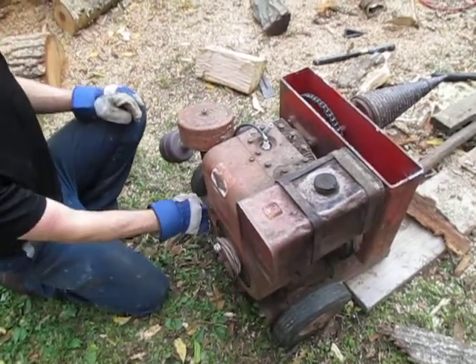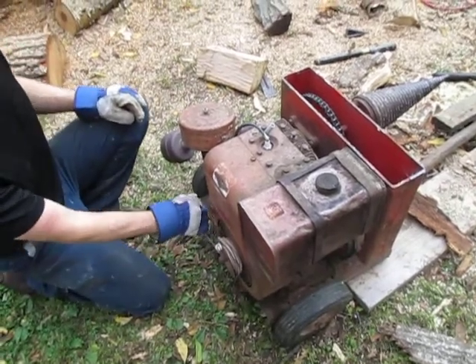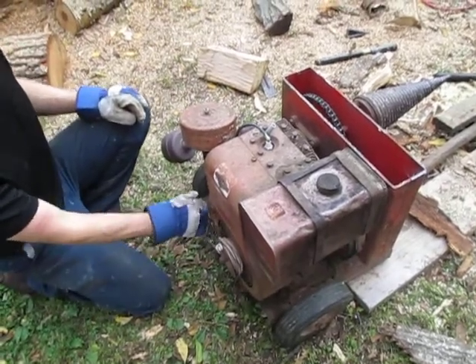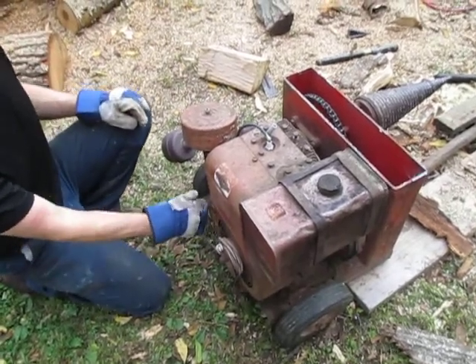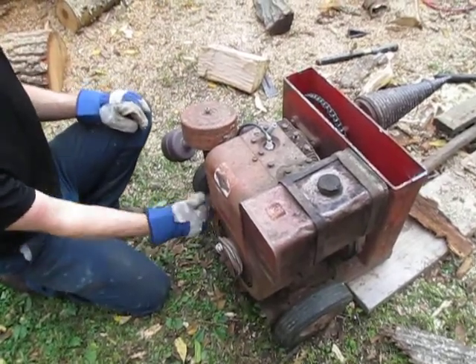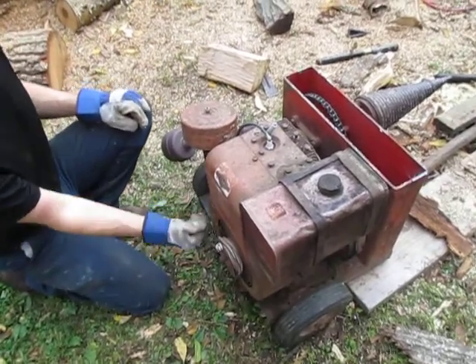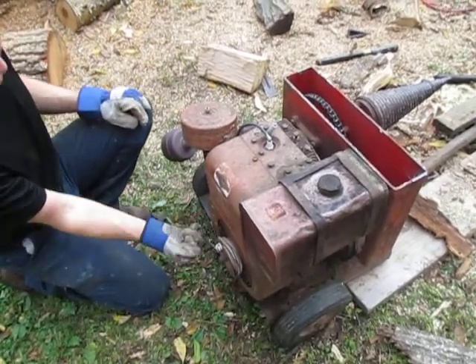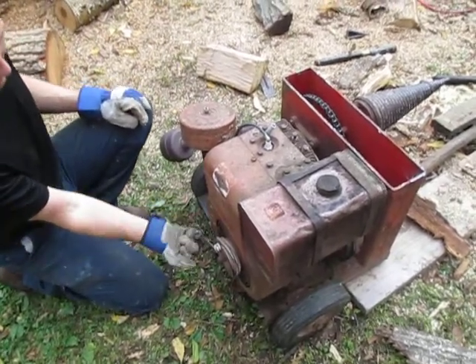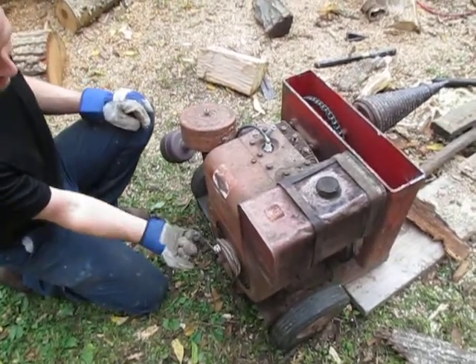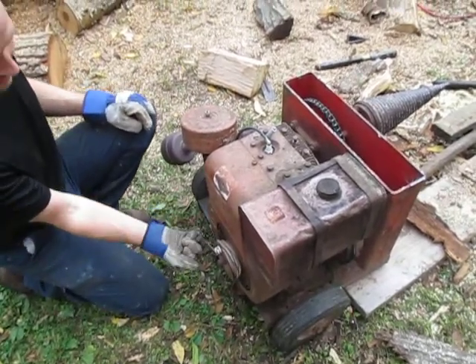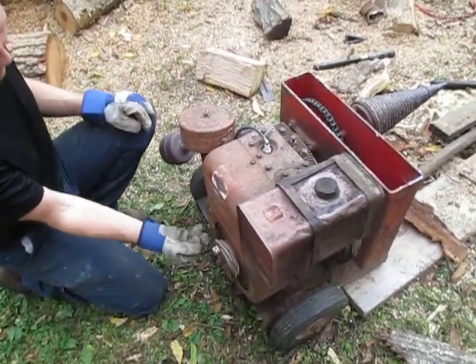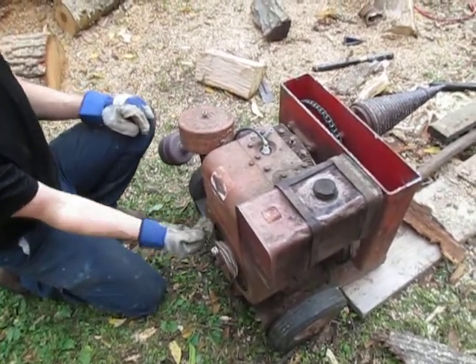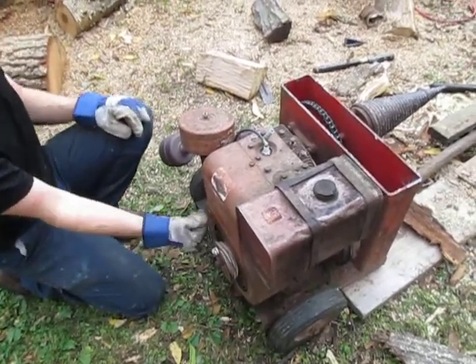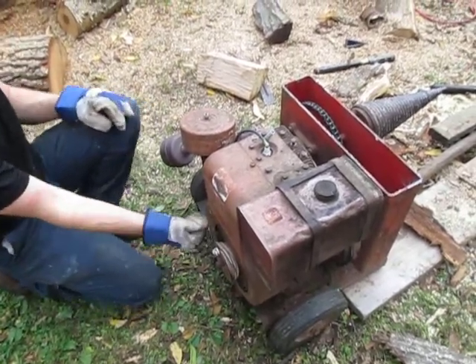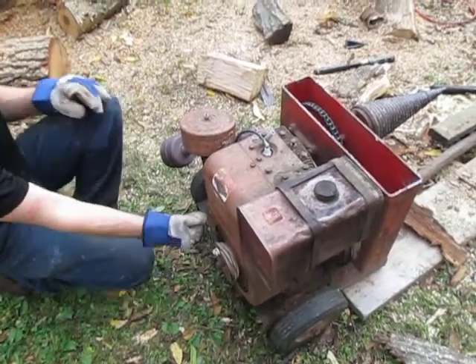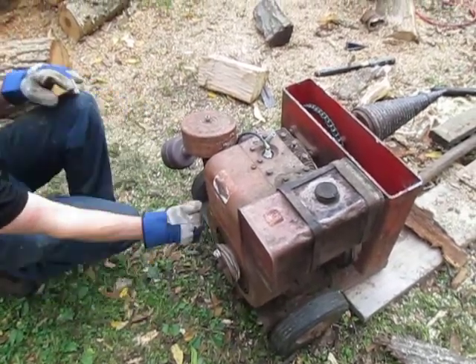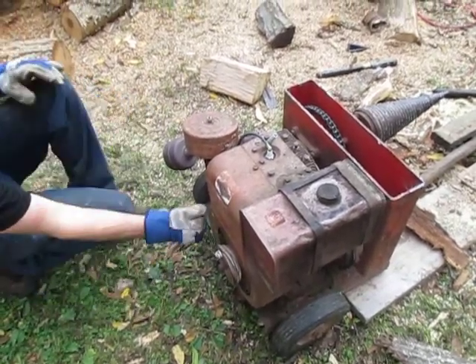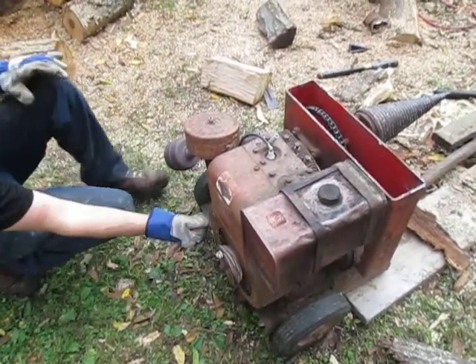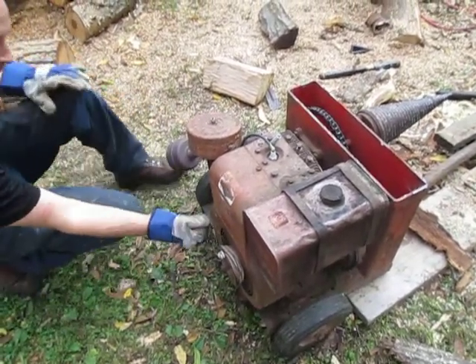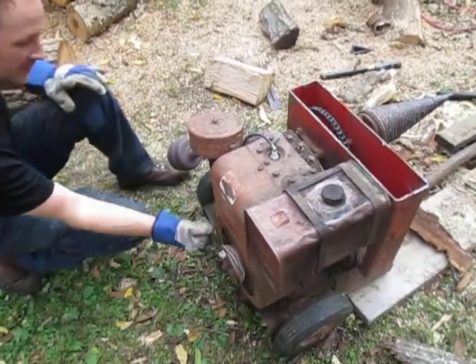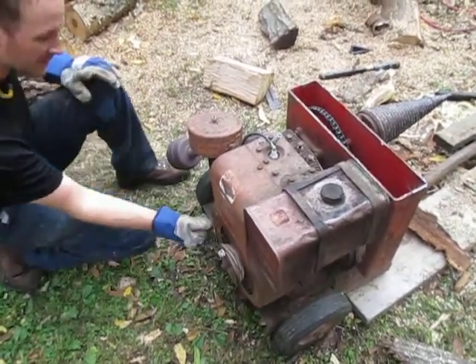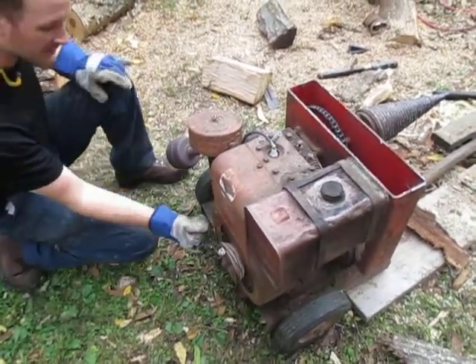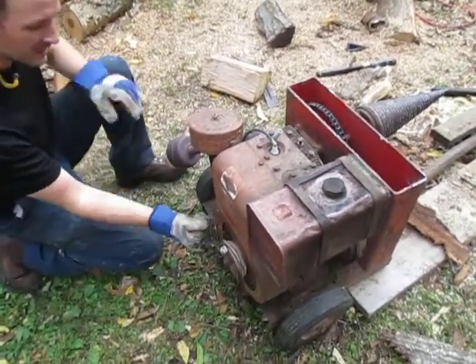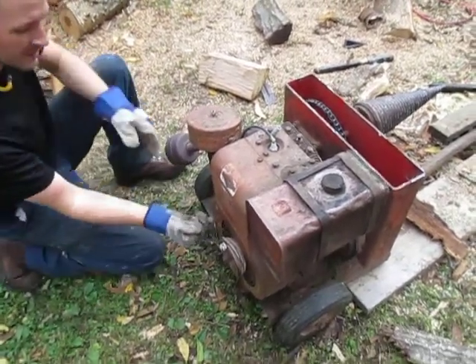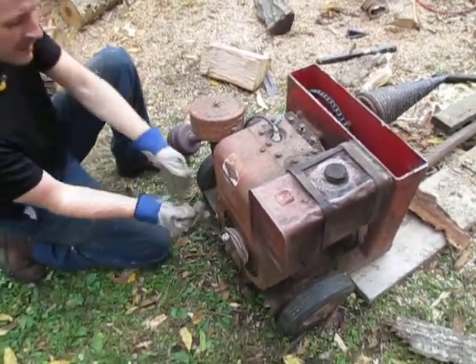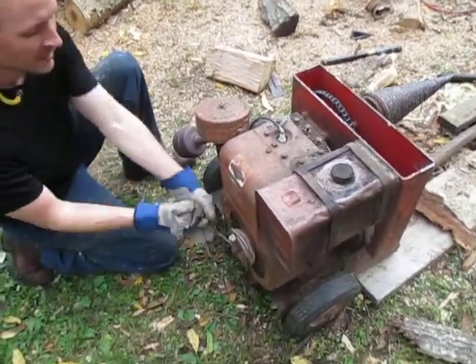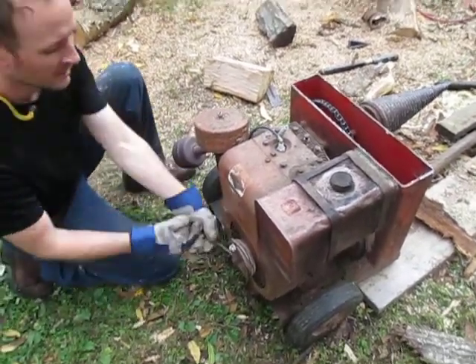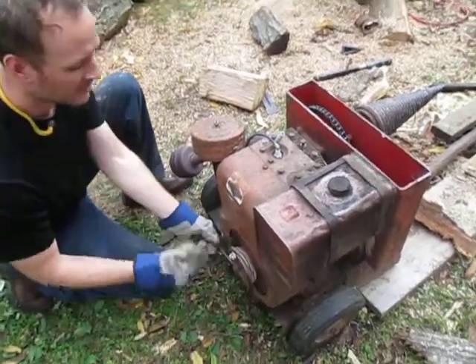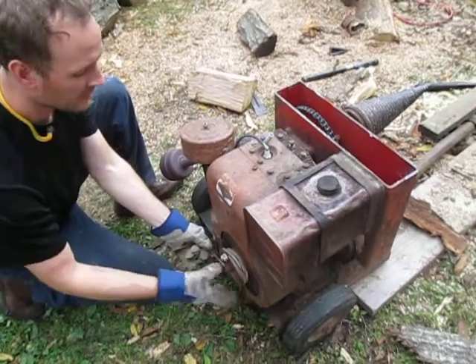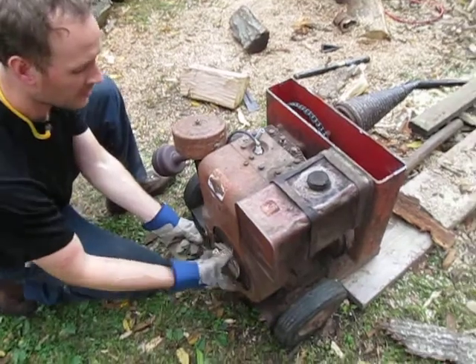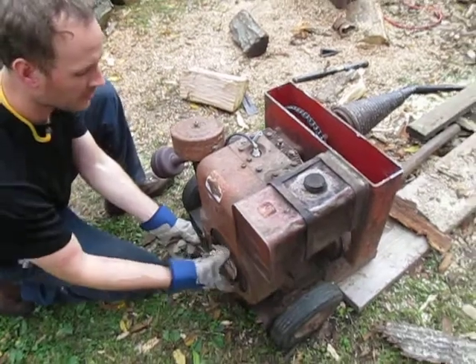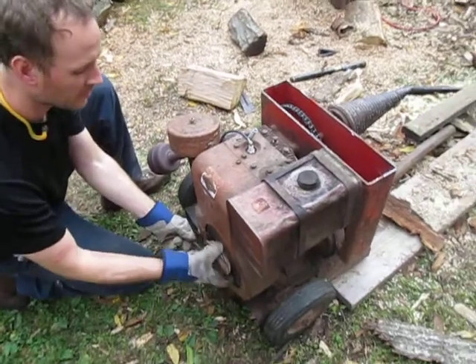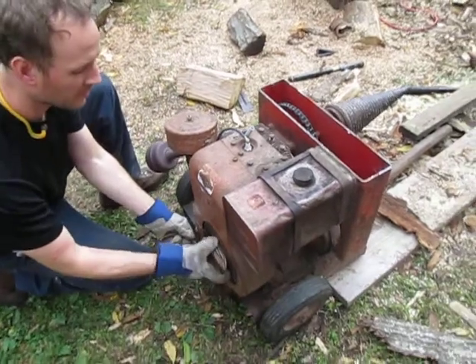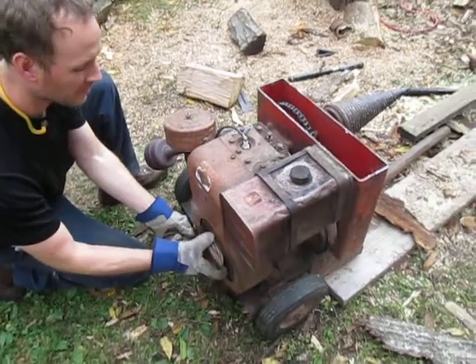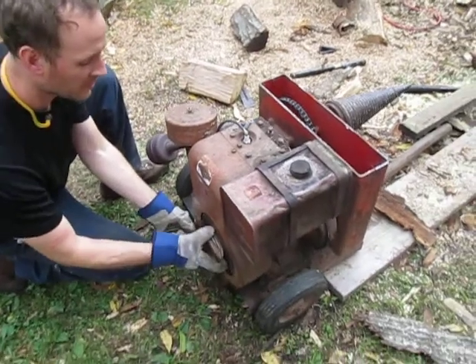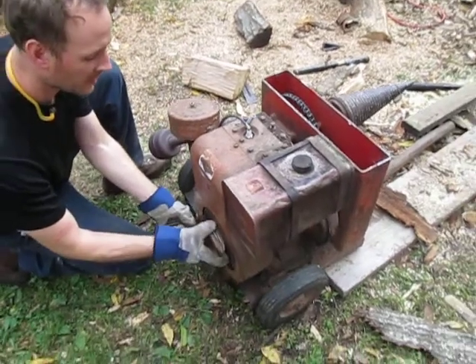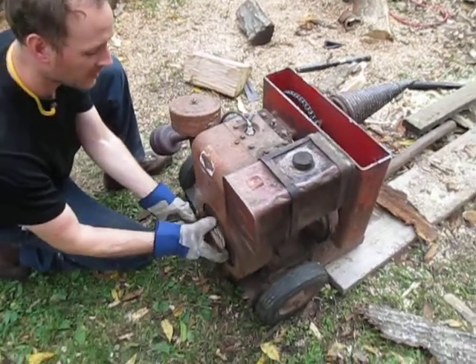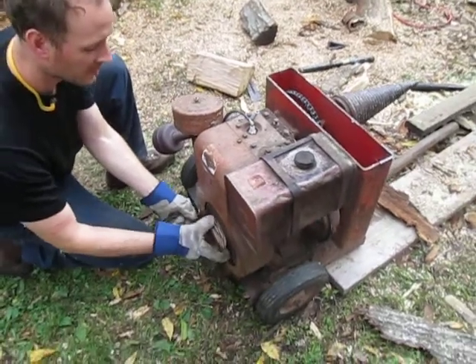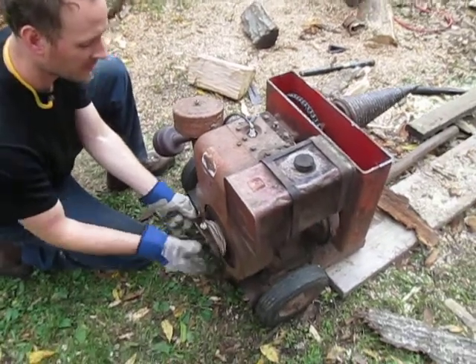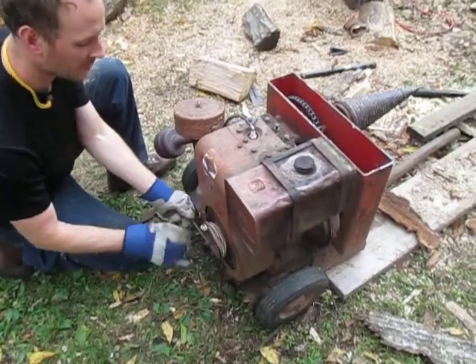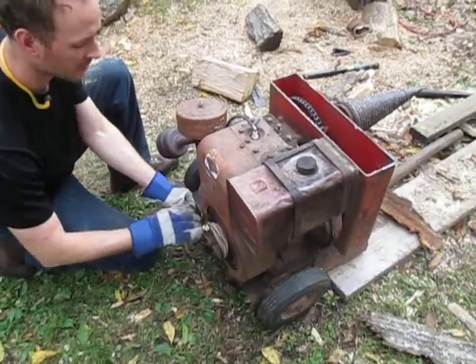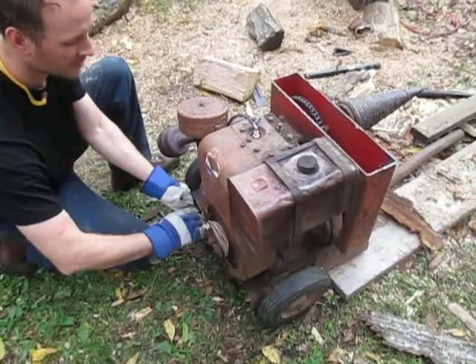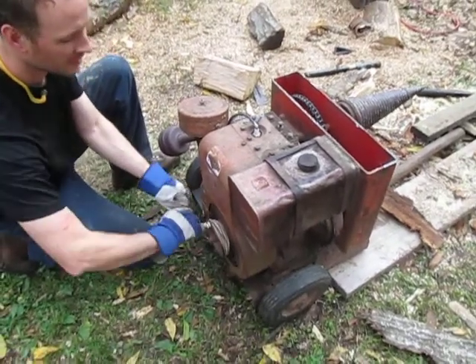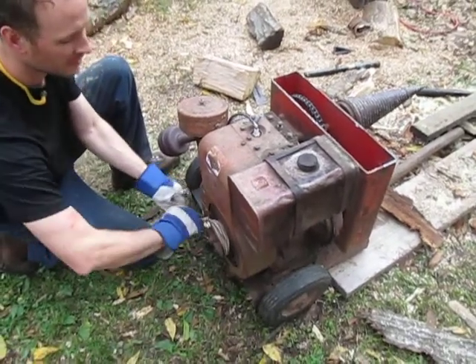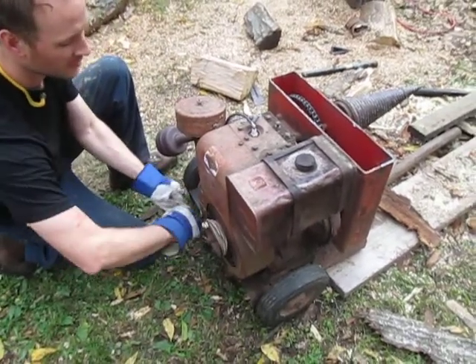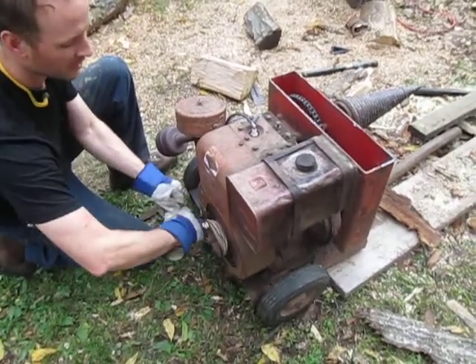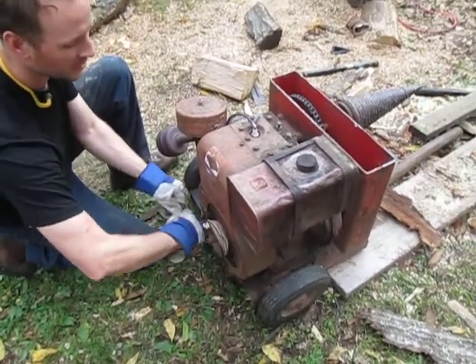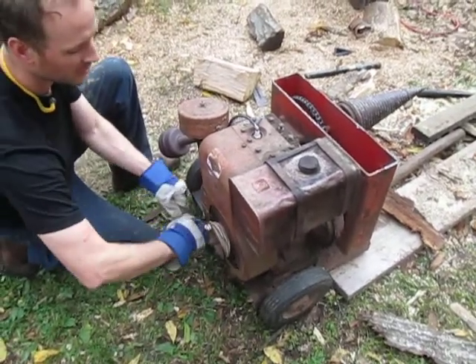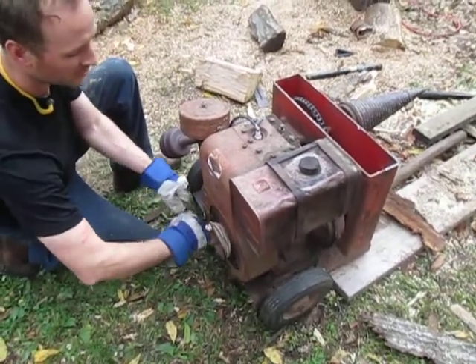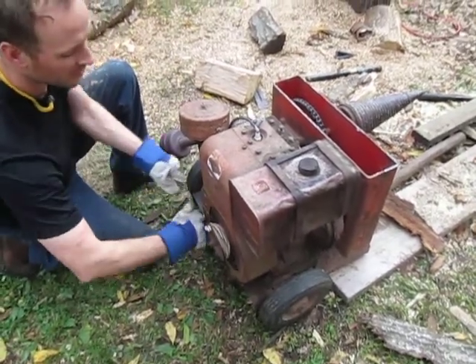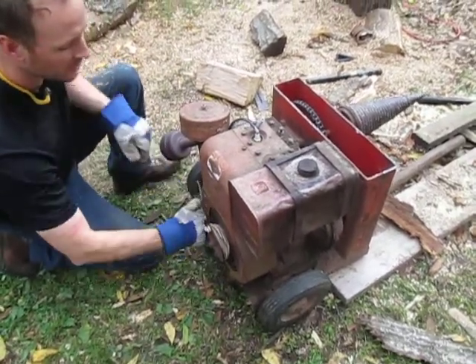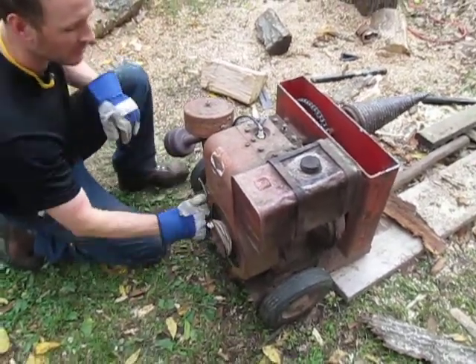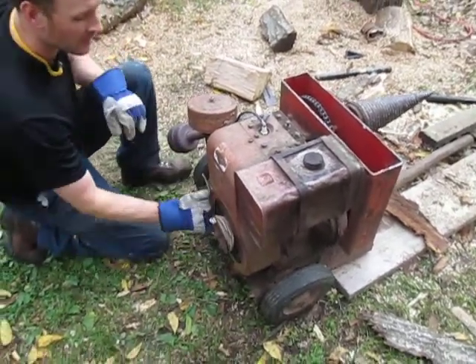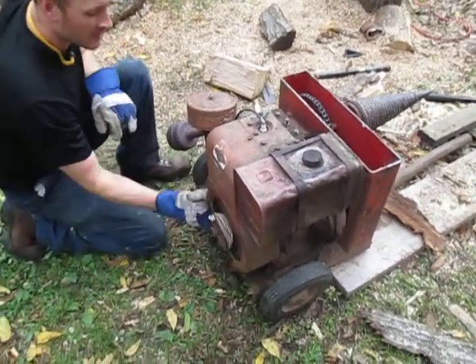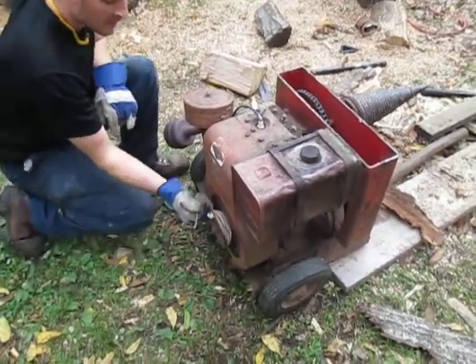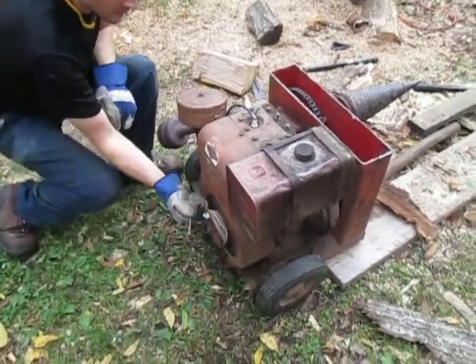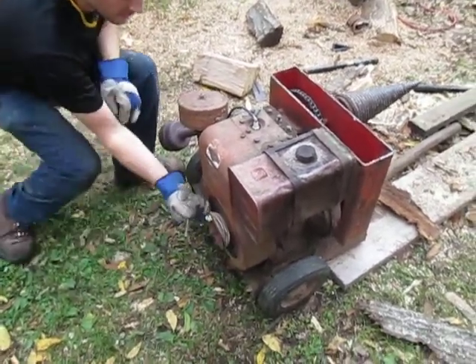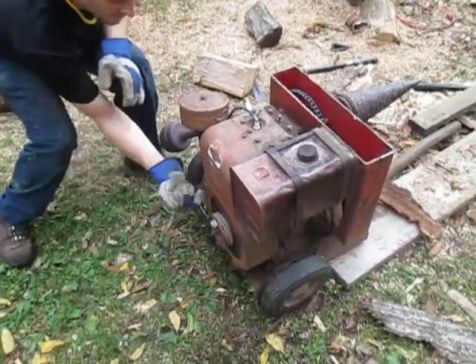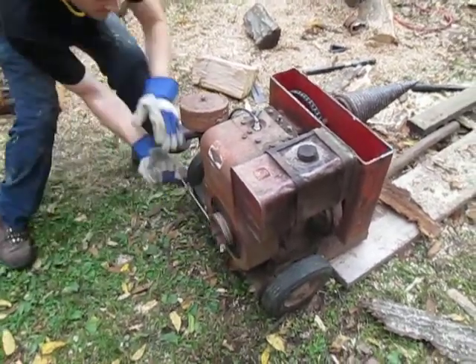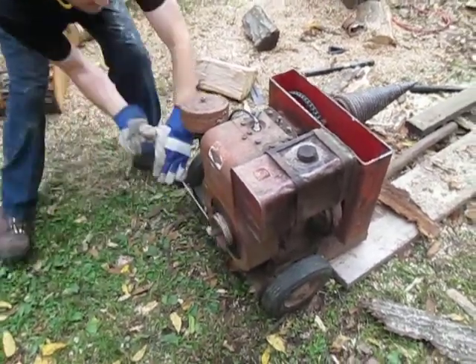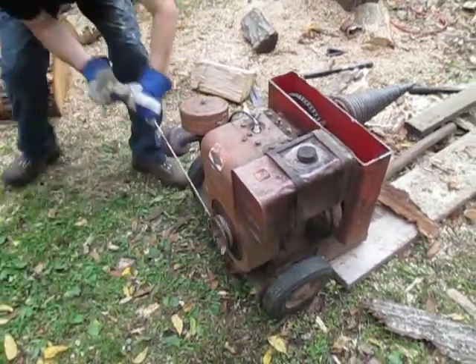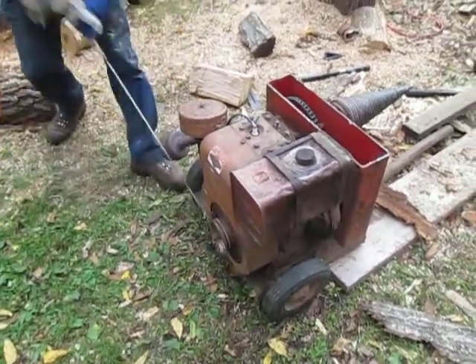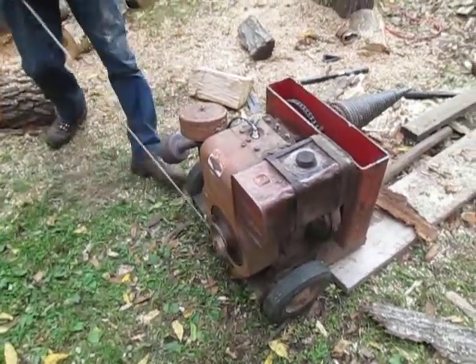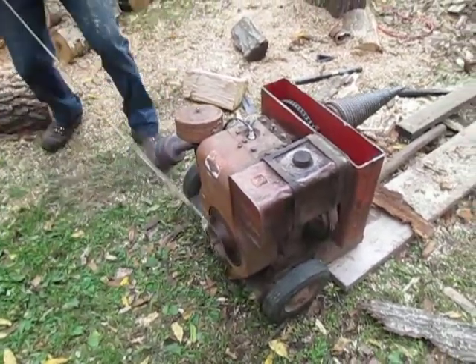No recoil starts, so you have to wrap the rope around. Roll it back until you're on the compression stroke, and then...